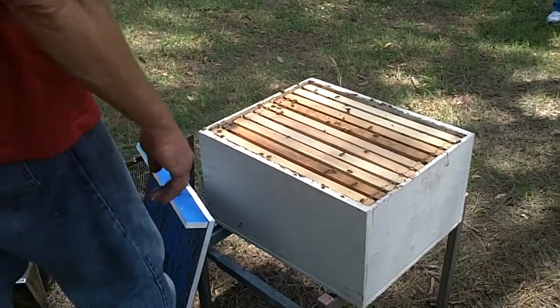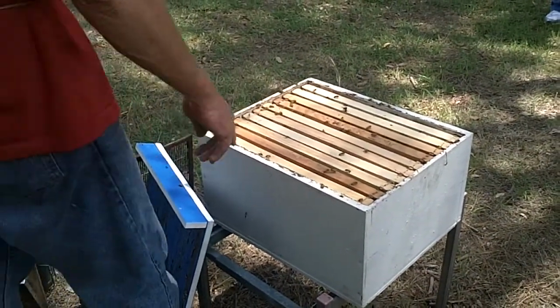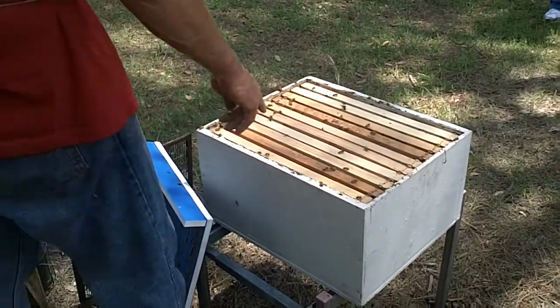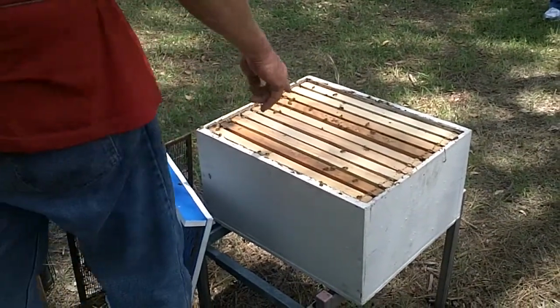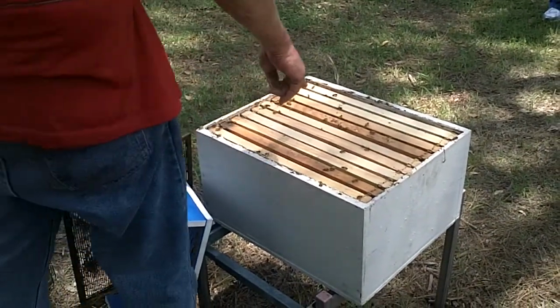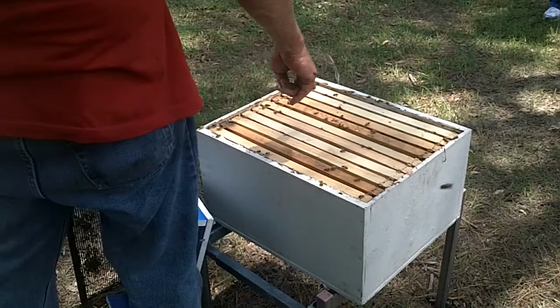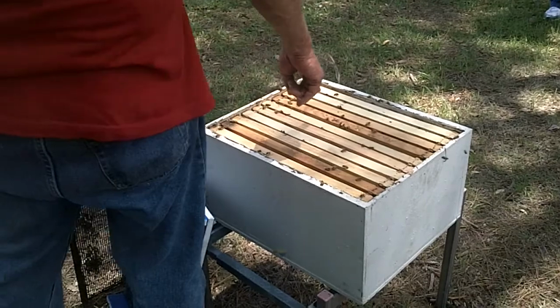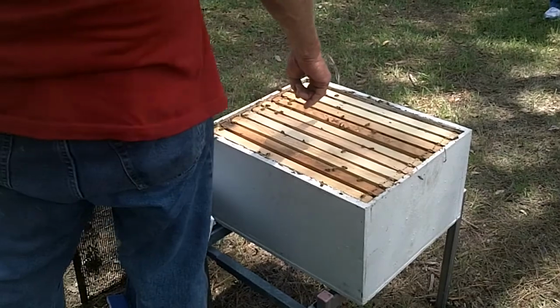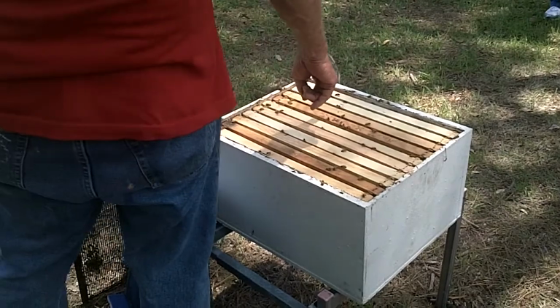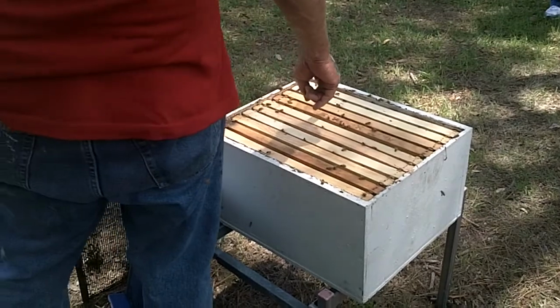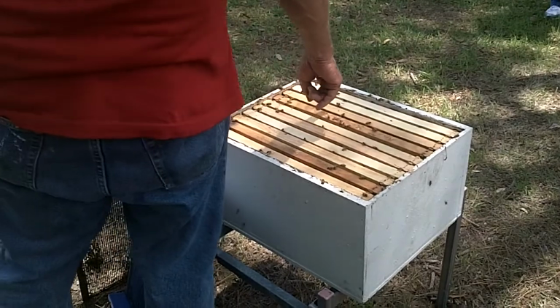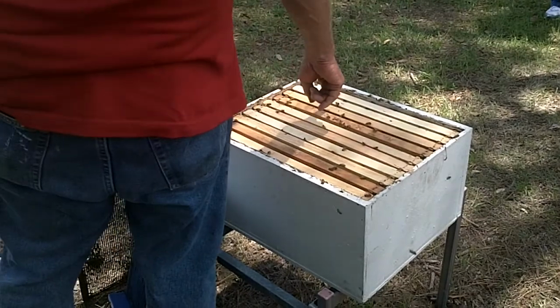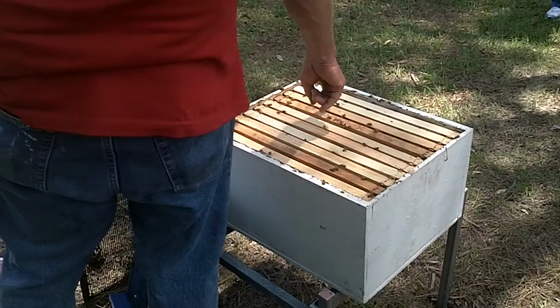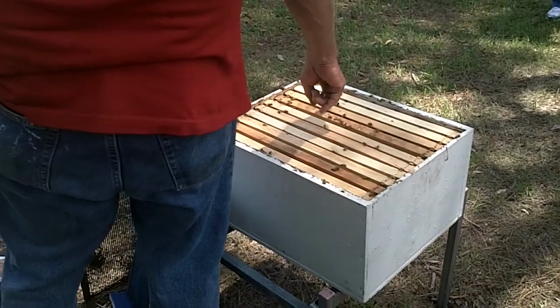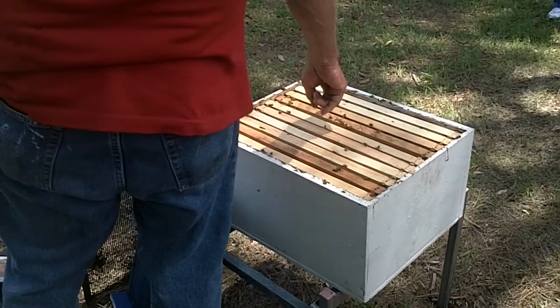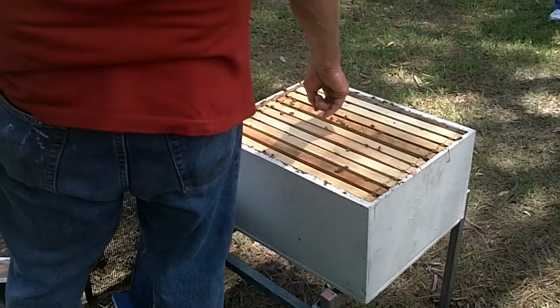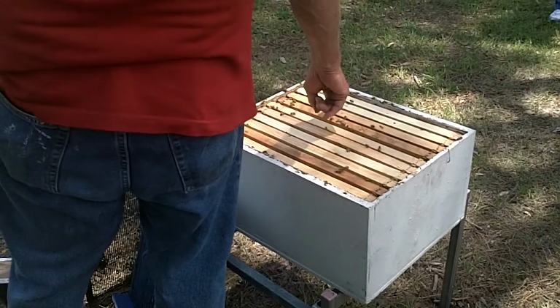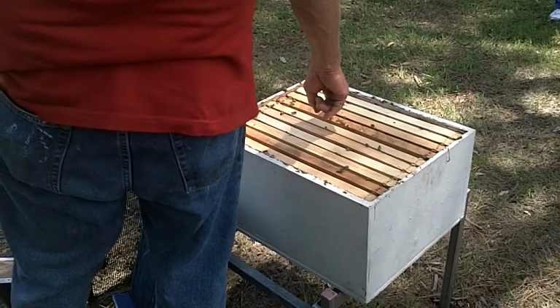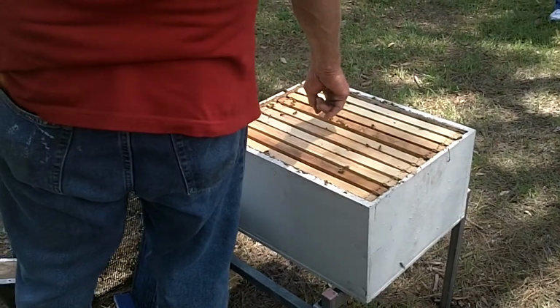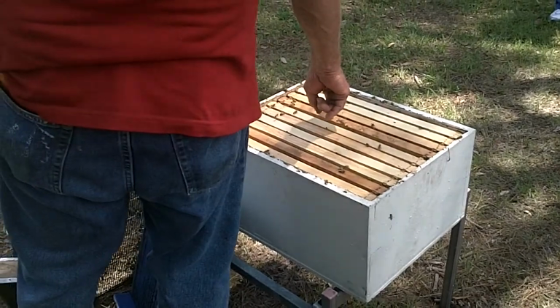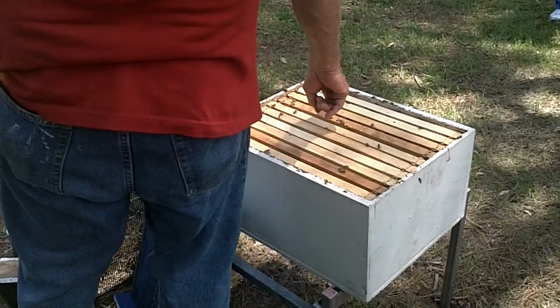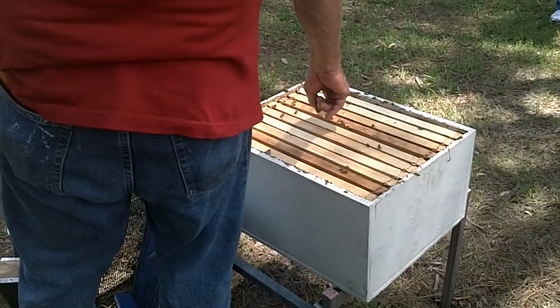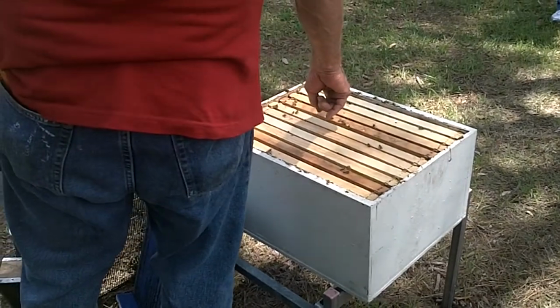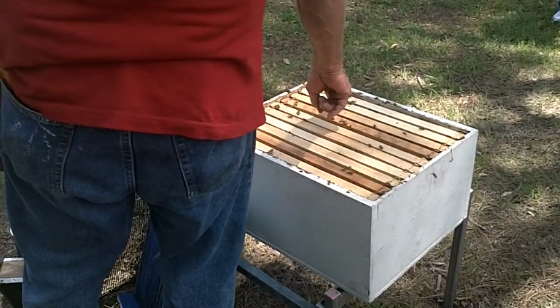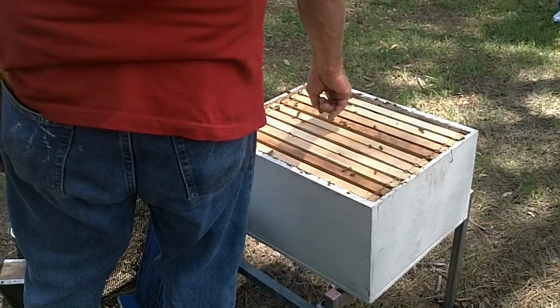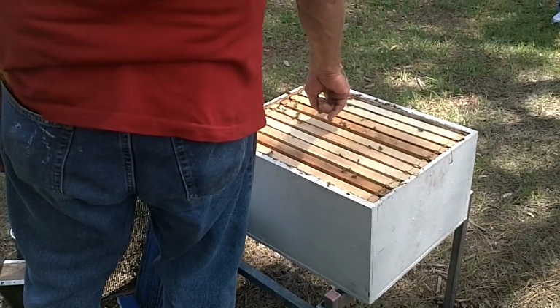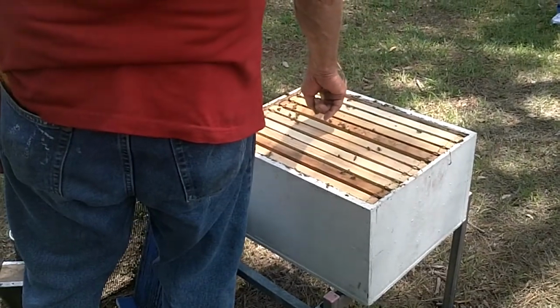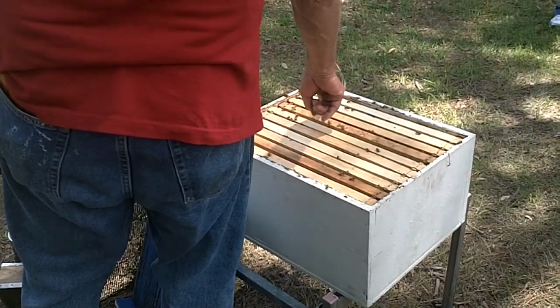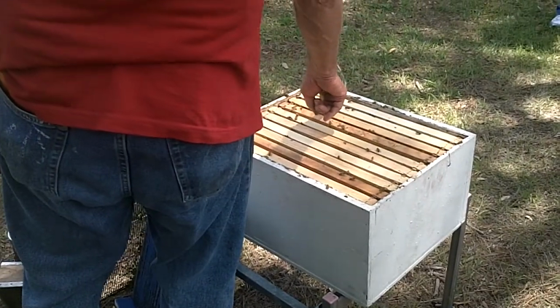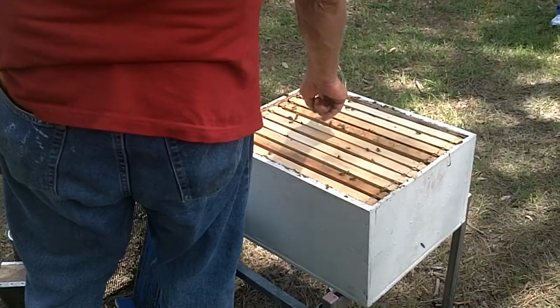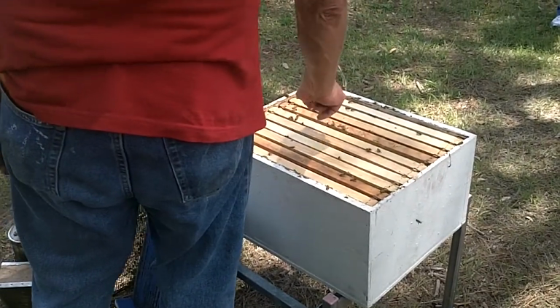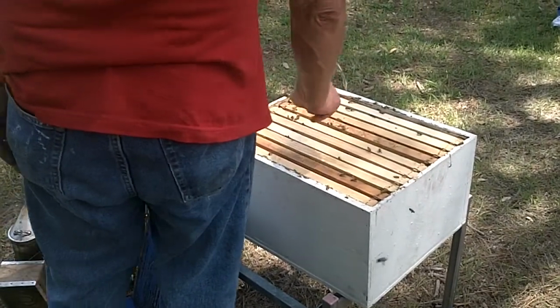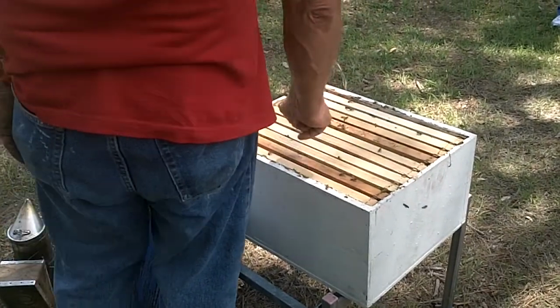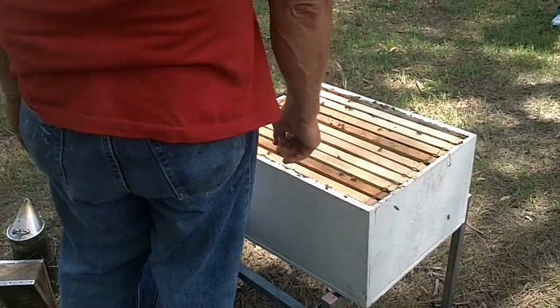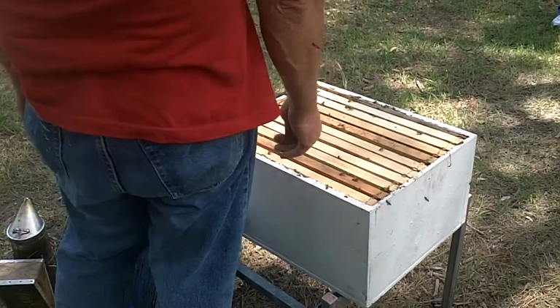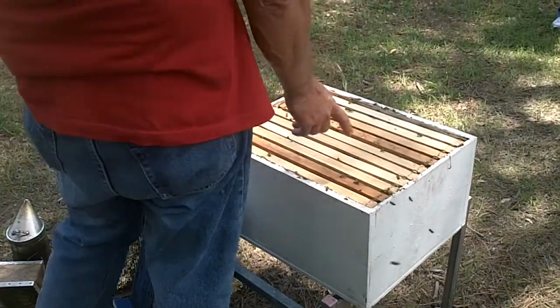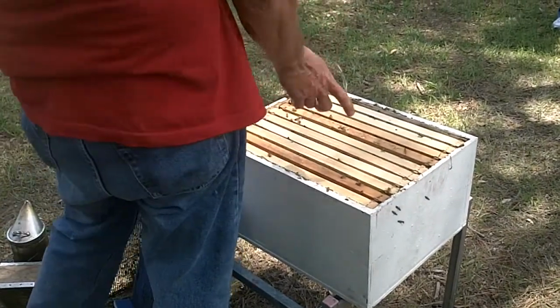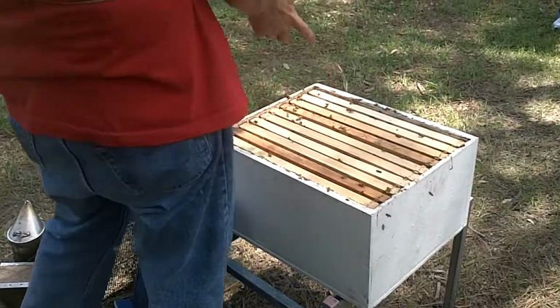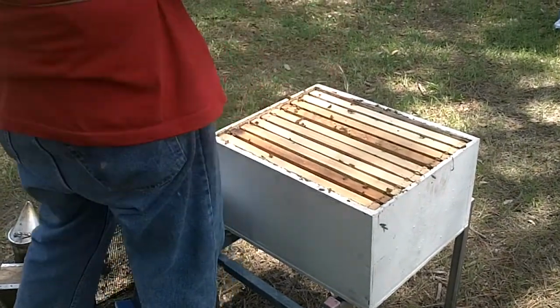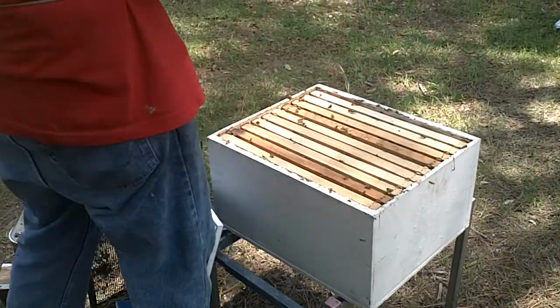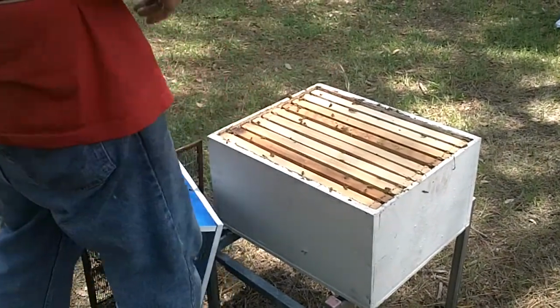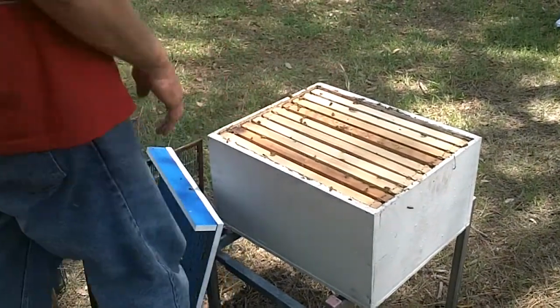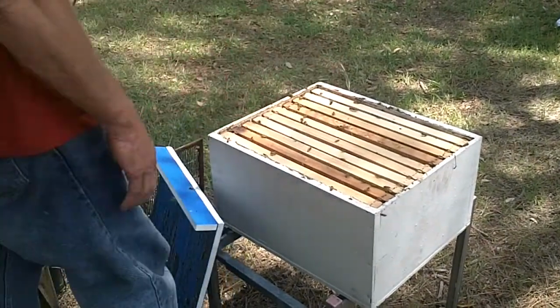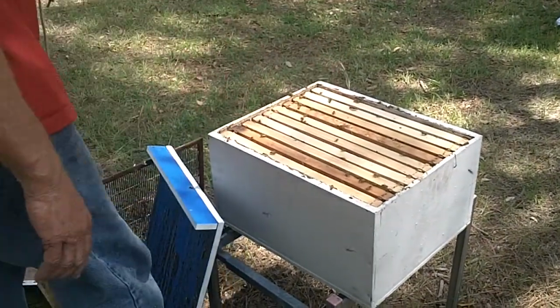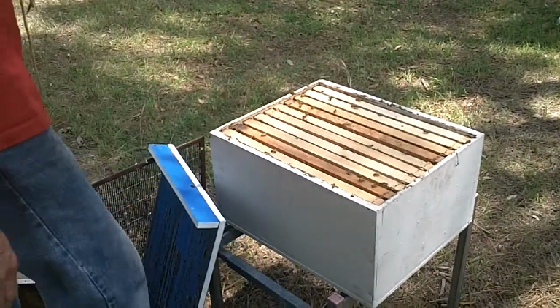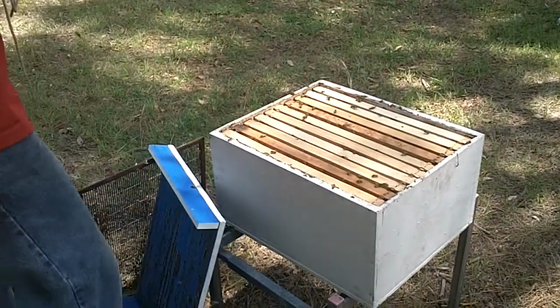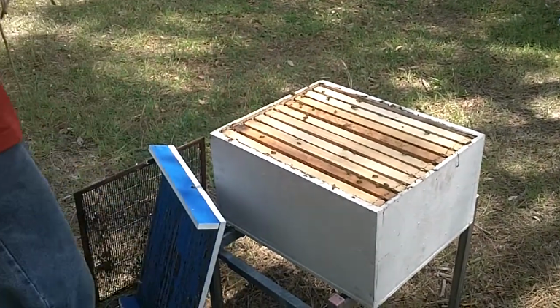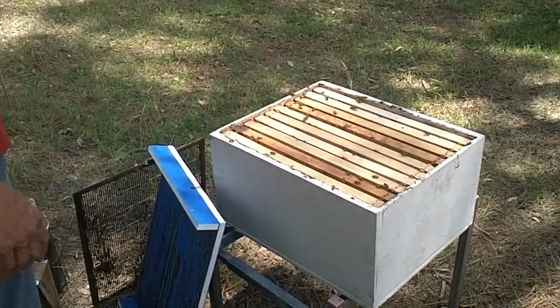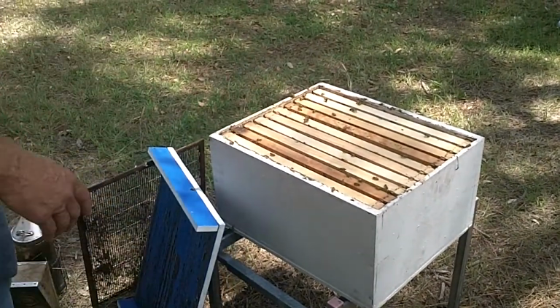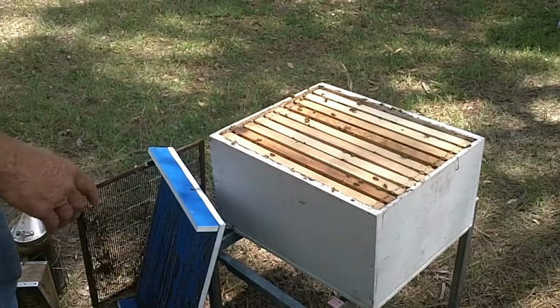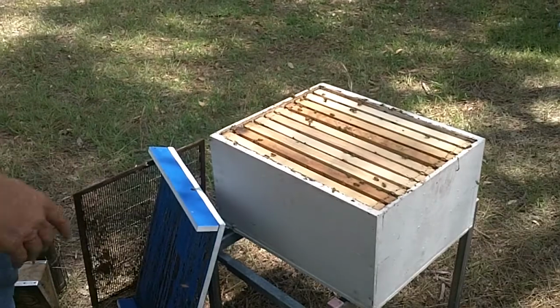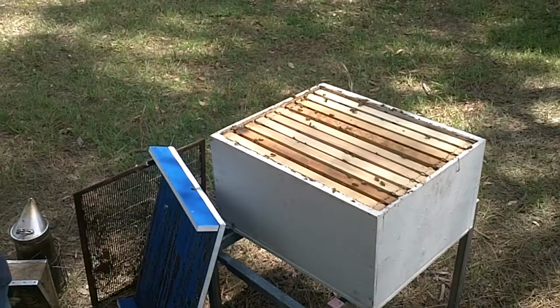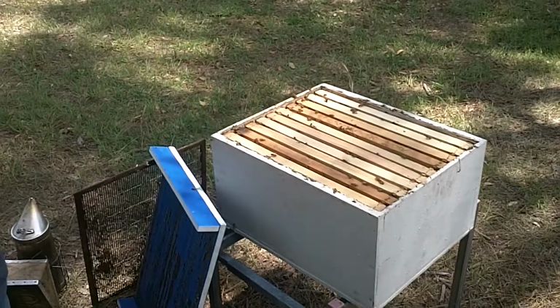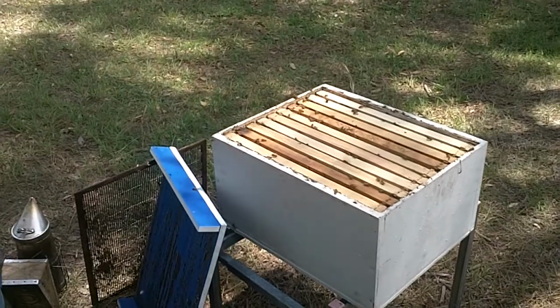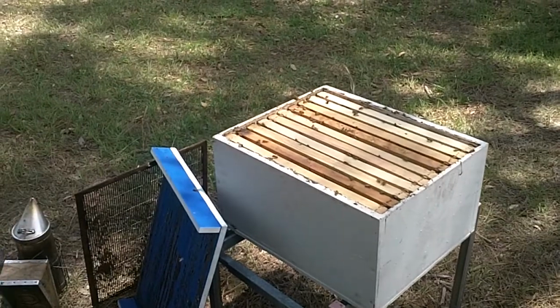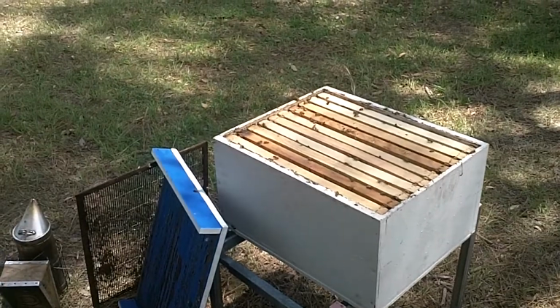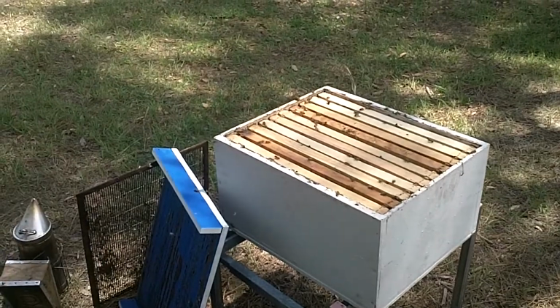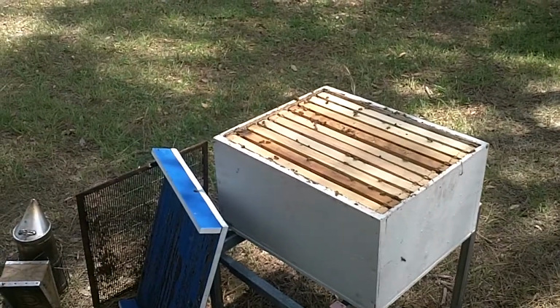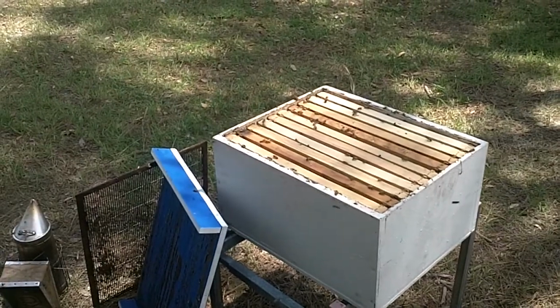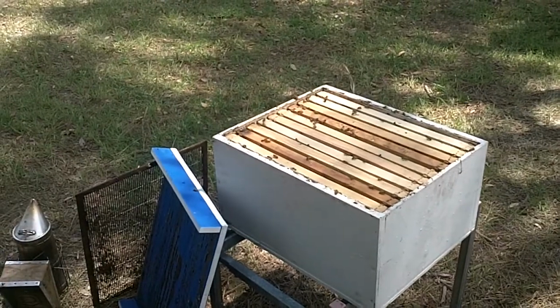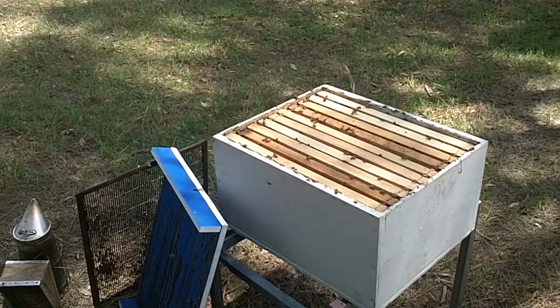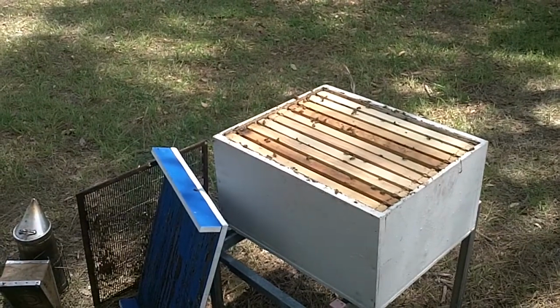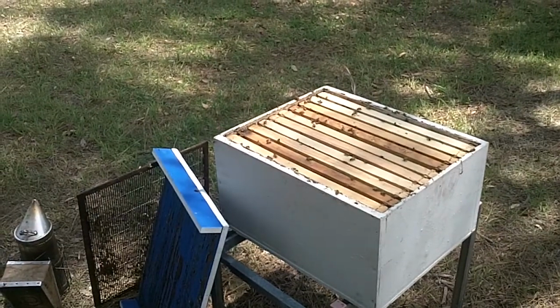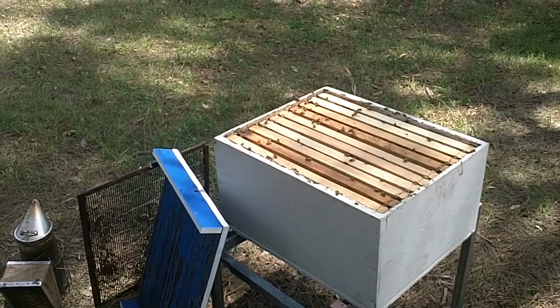As you can see, bees are very hygienic. This is a bee that got squooshed. They're going to fly off with her and do a proper burial.